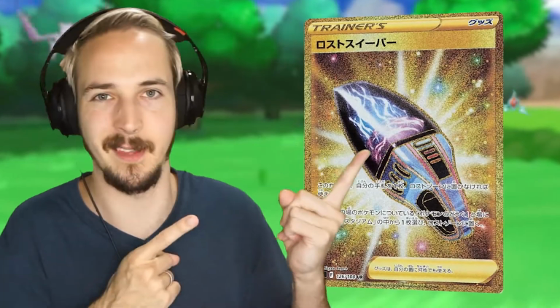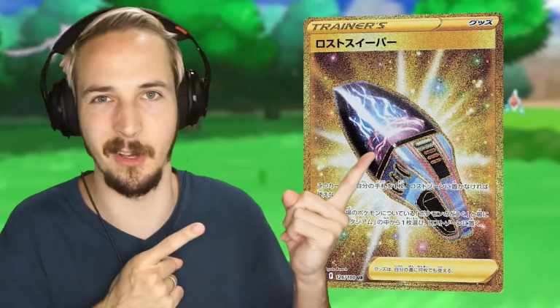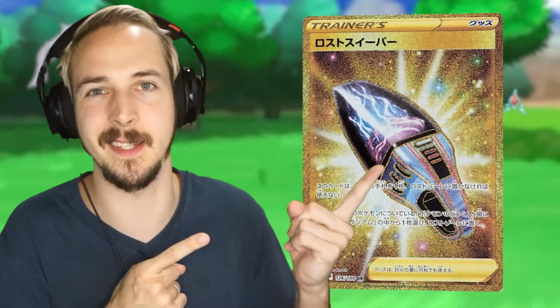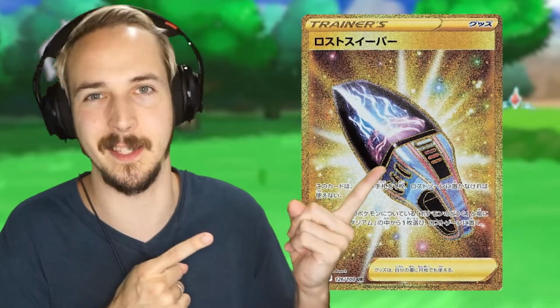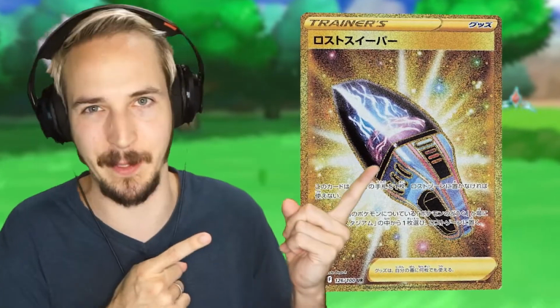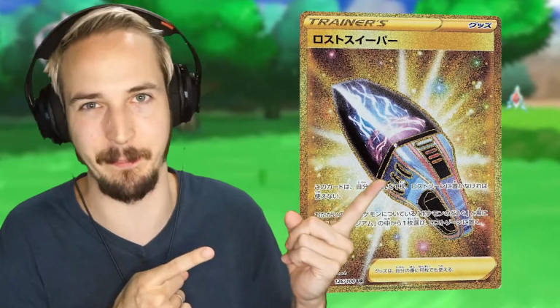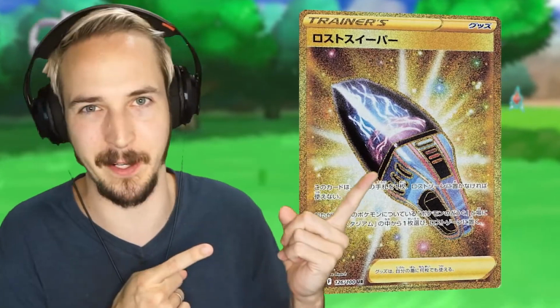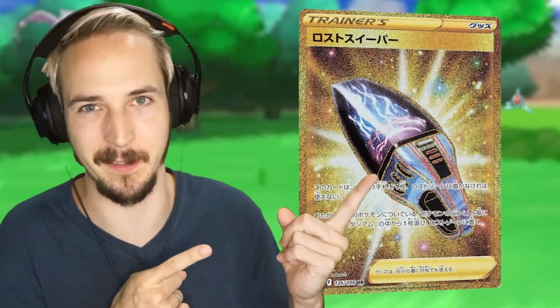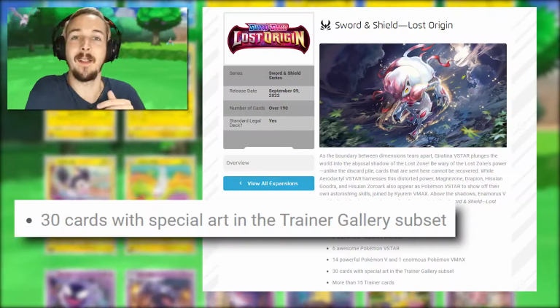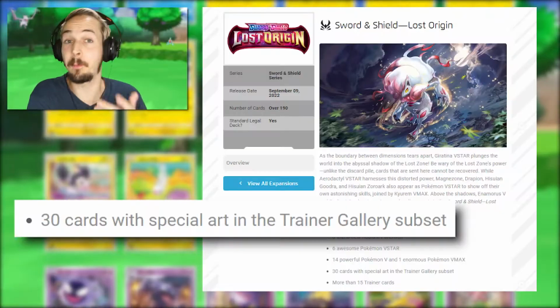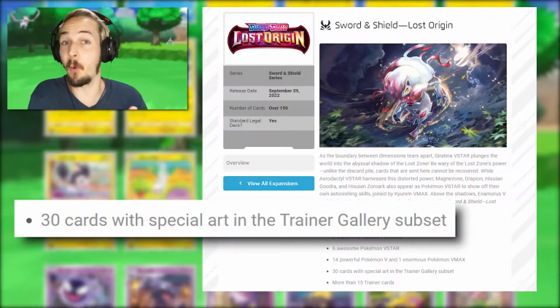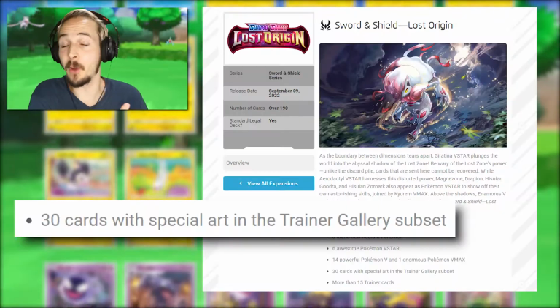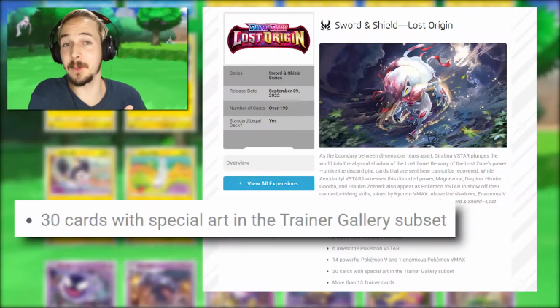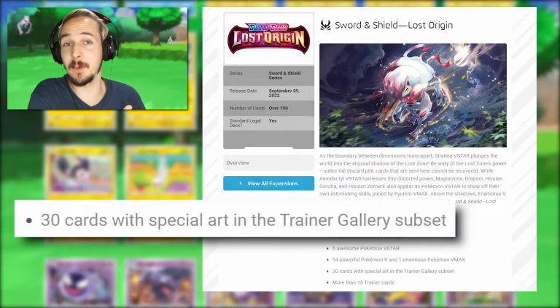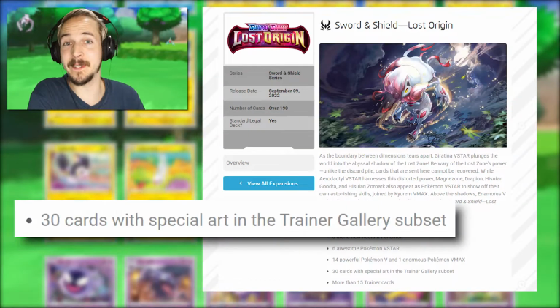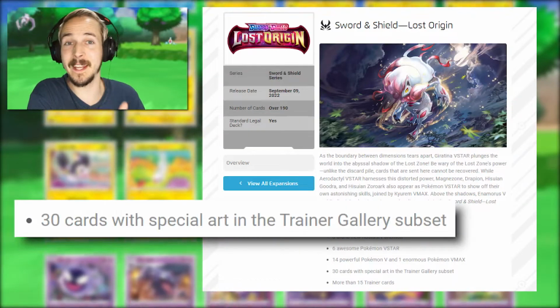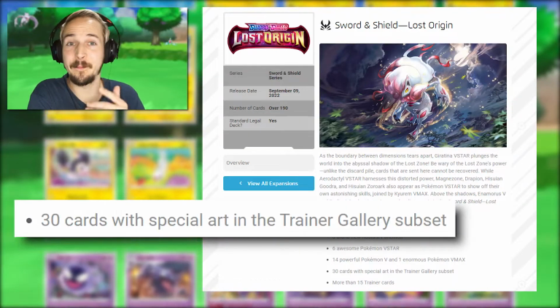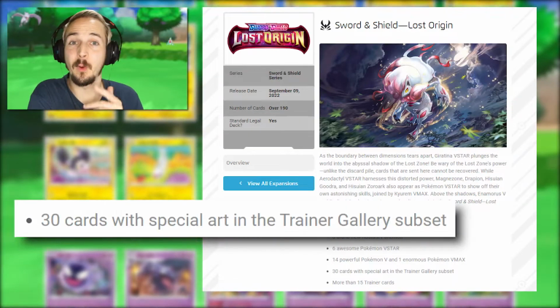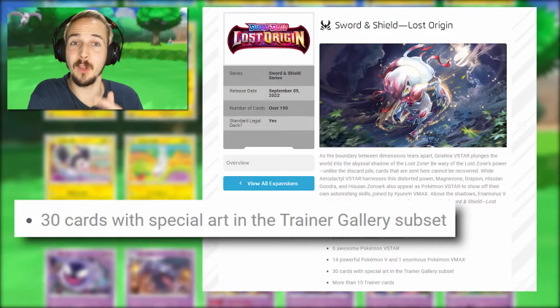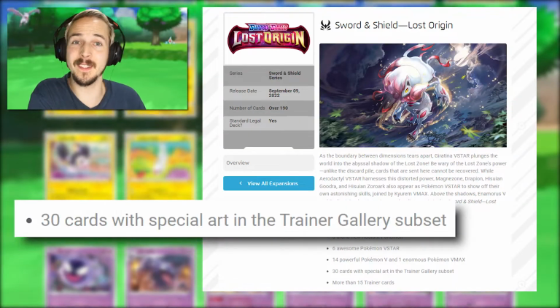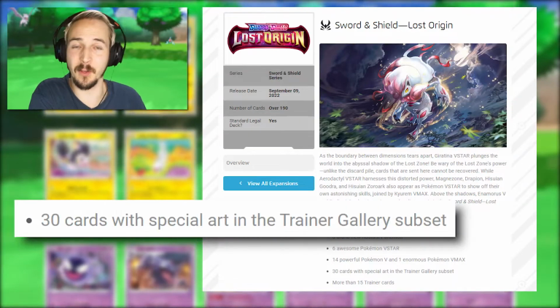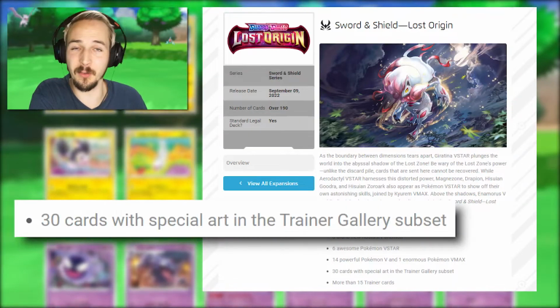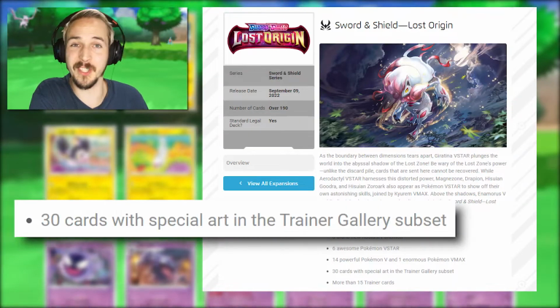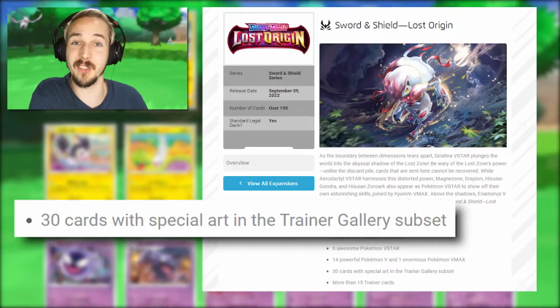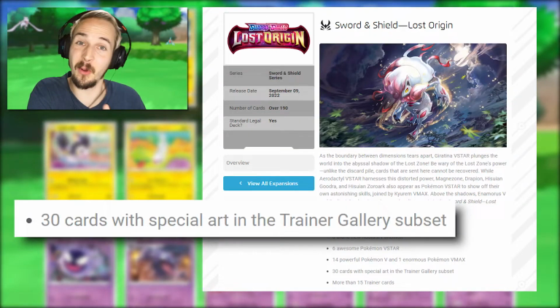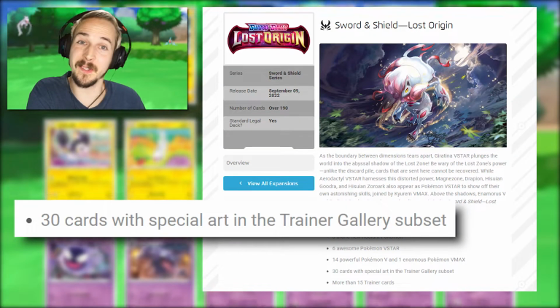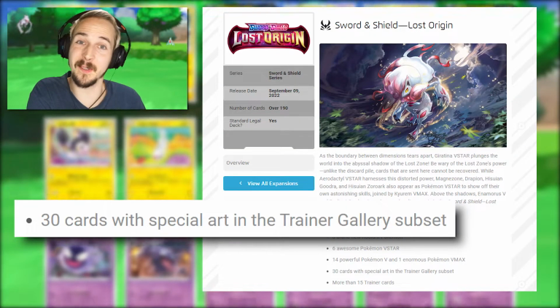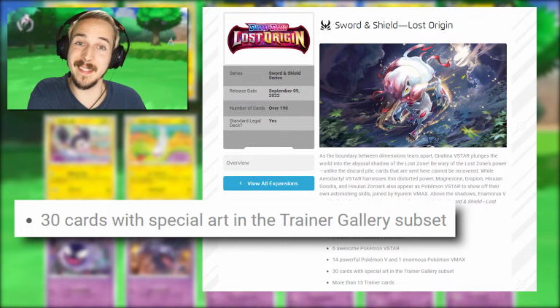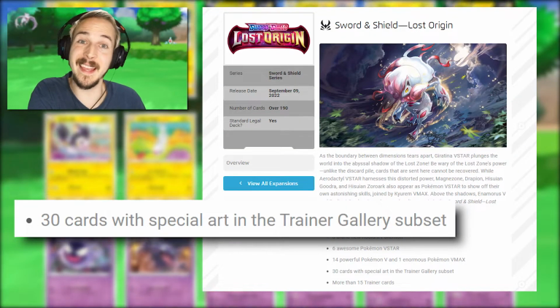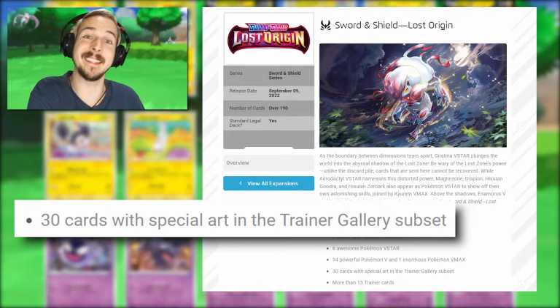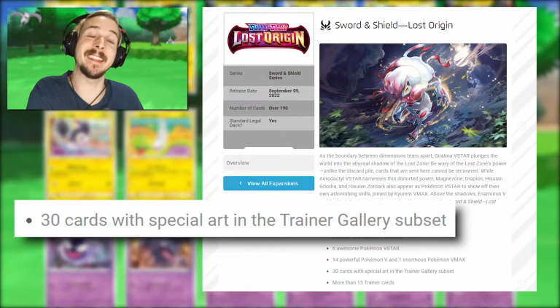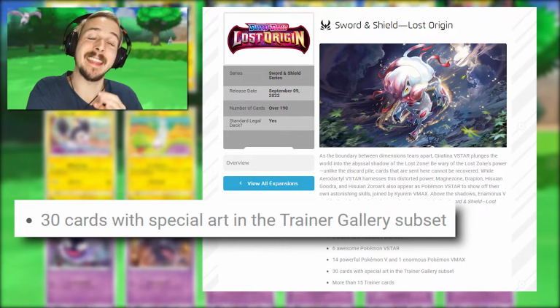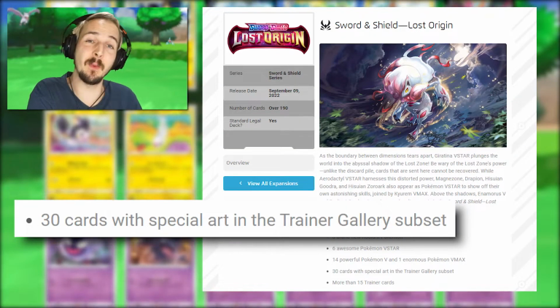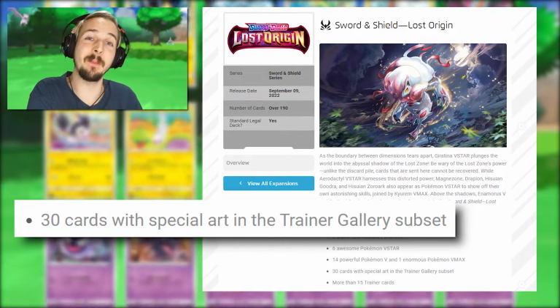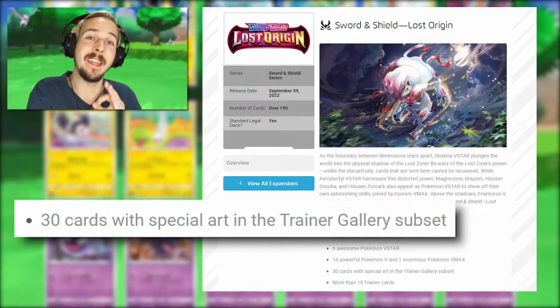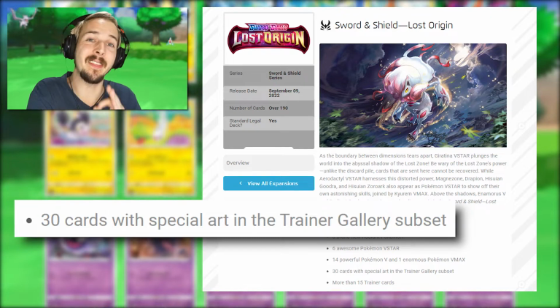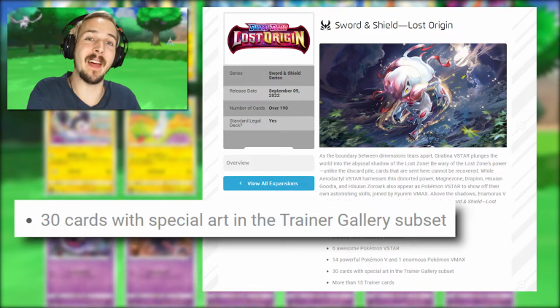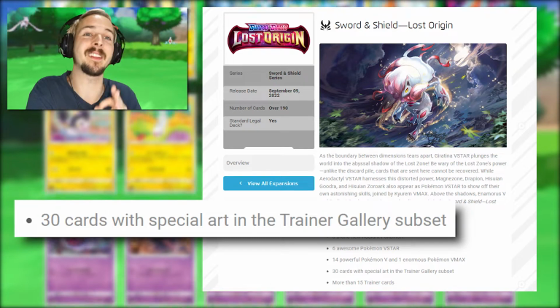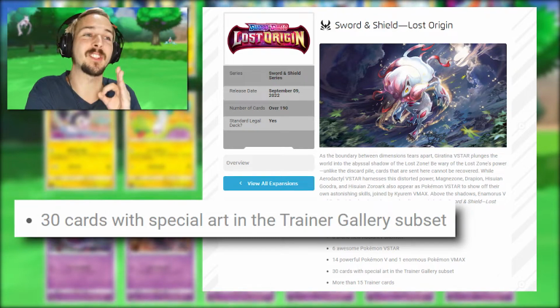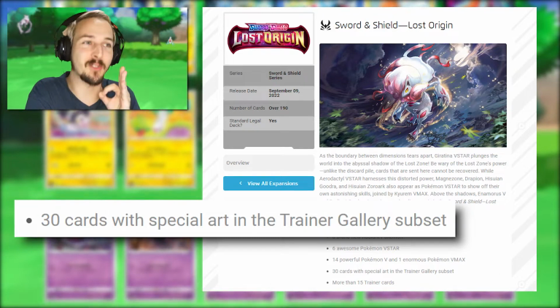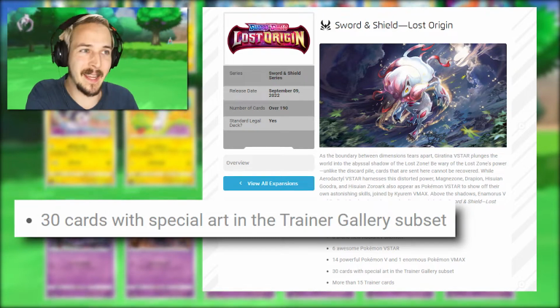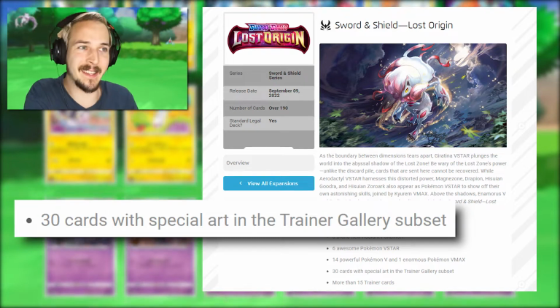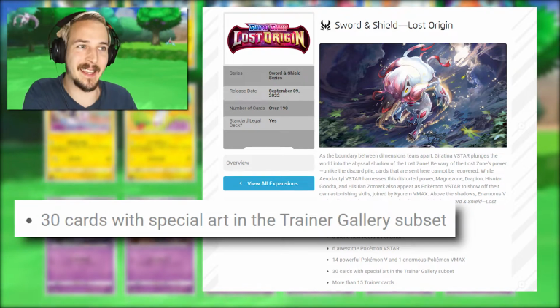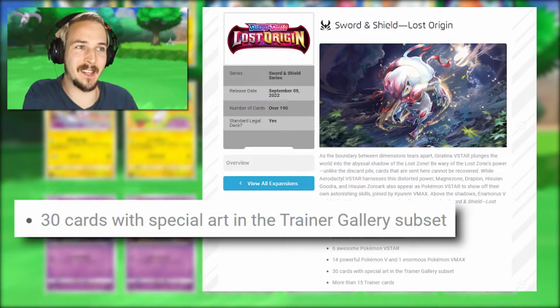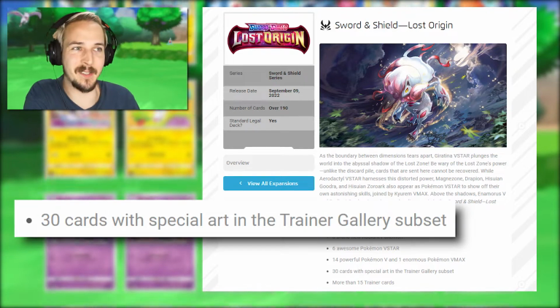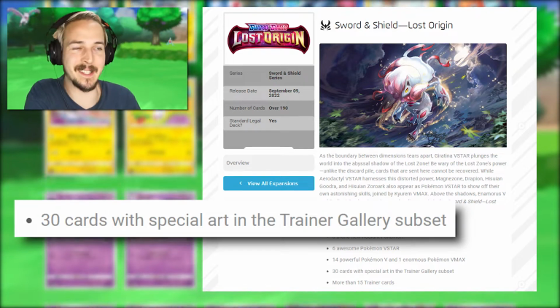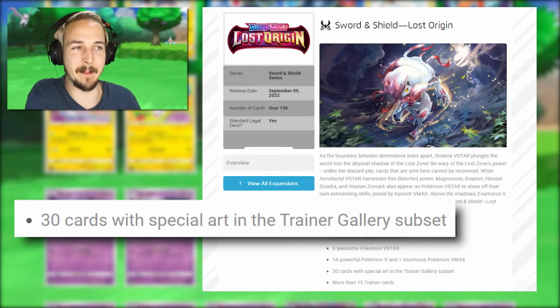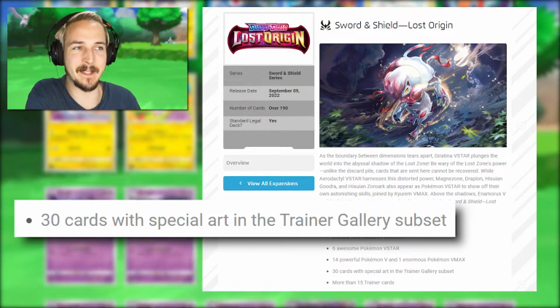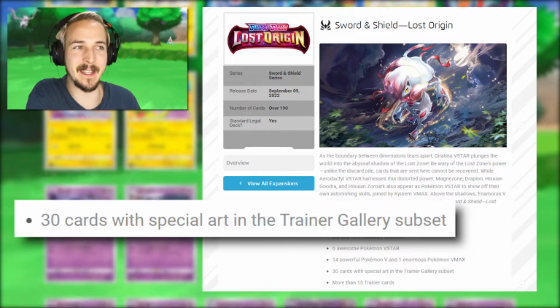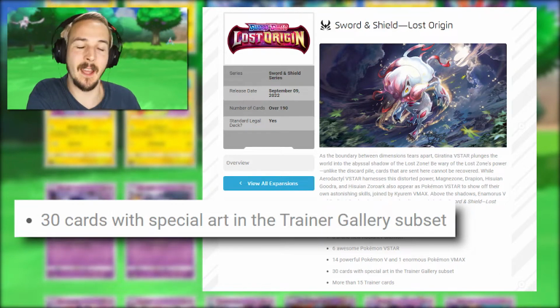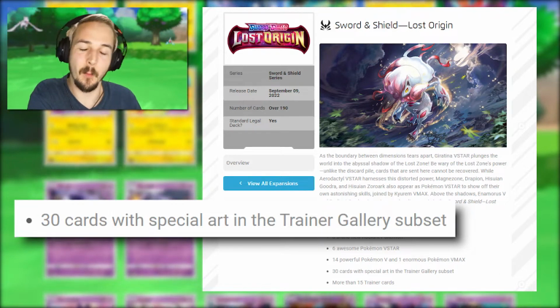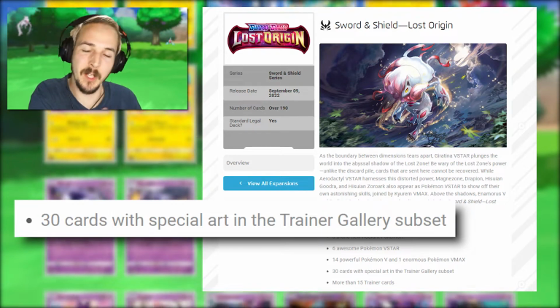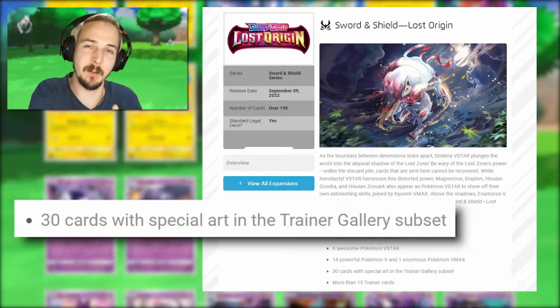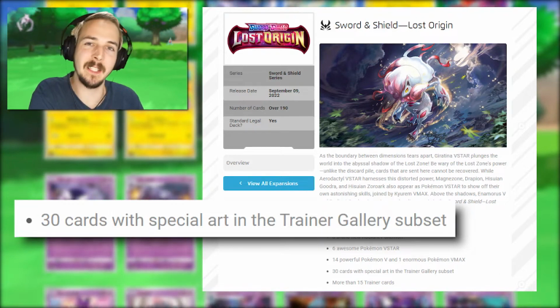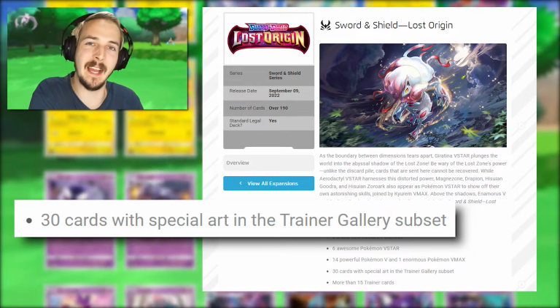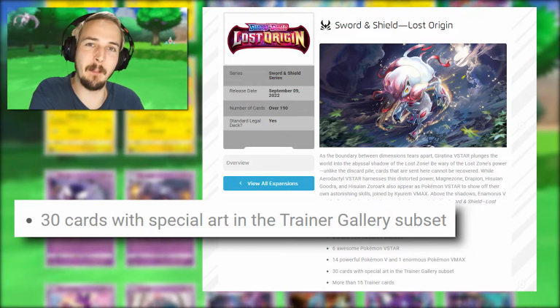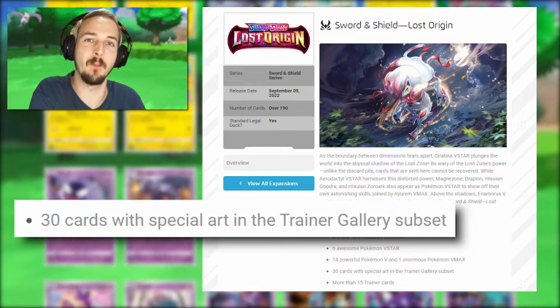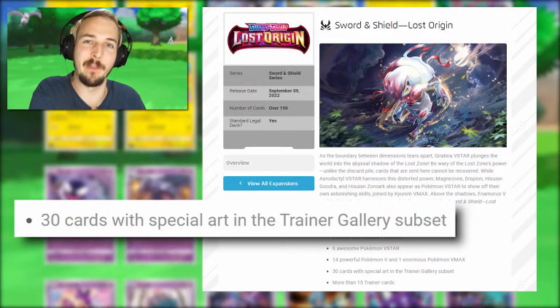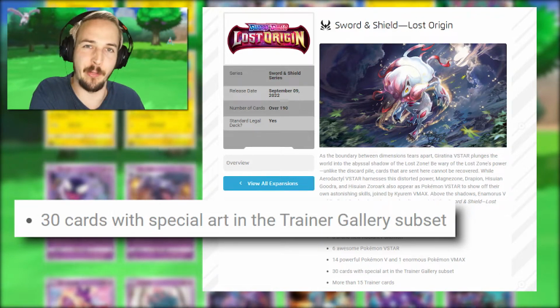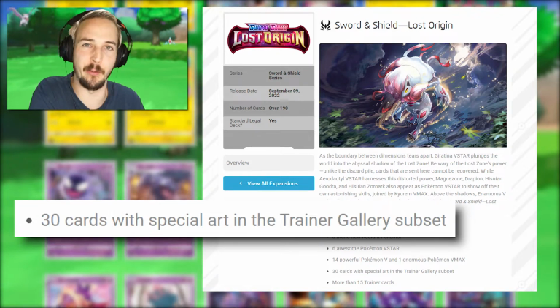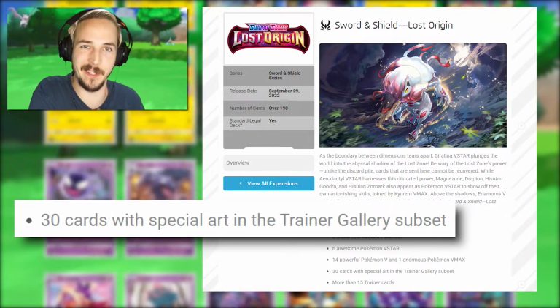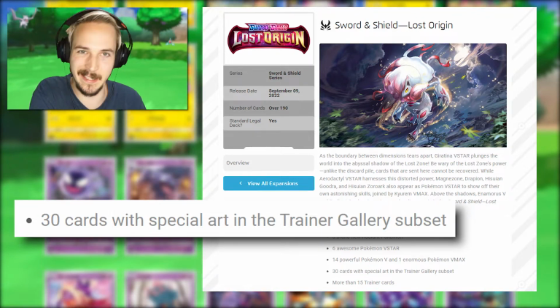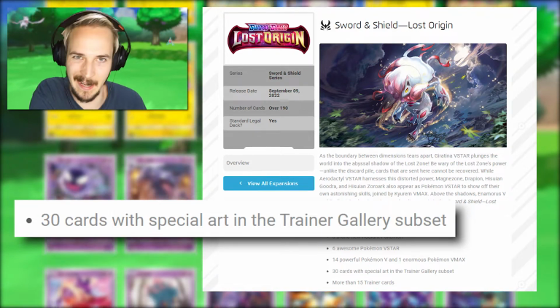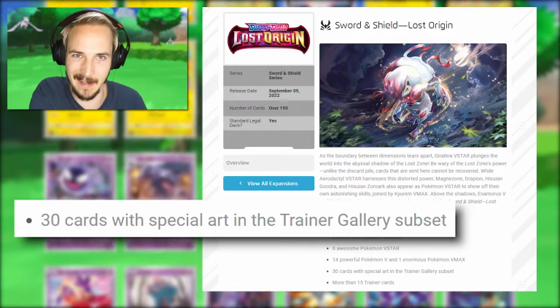The Lost Sweeper. The Pokémon website for Lost Origin also says that there will be another Trainer Gallery subset, which will come with 30 cards.